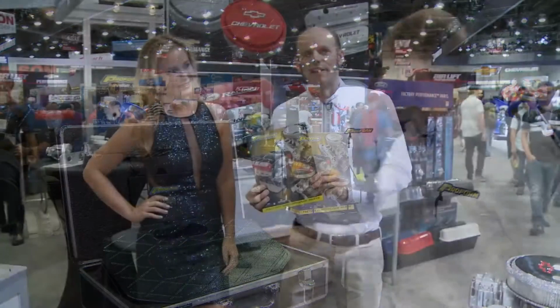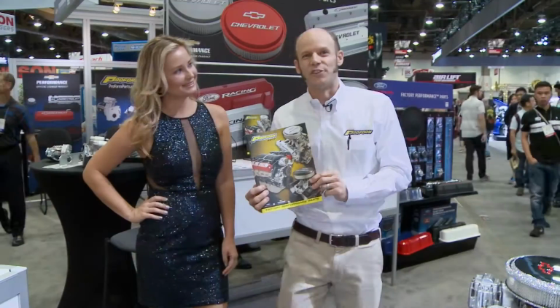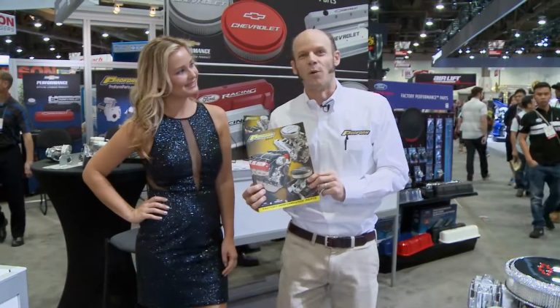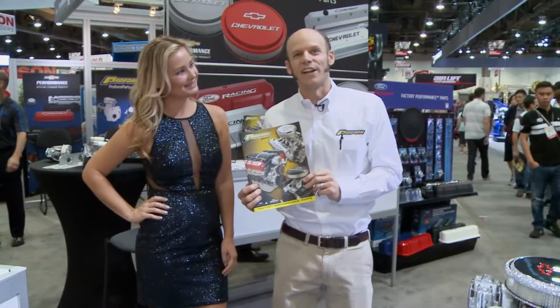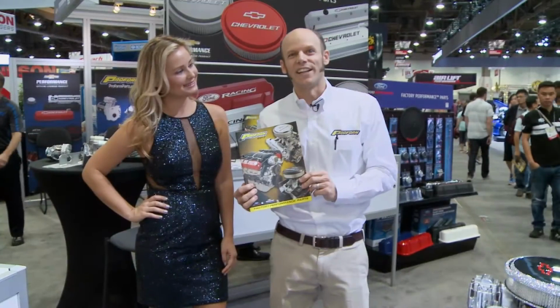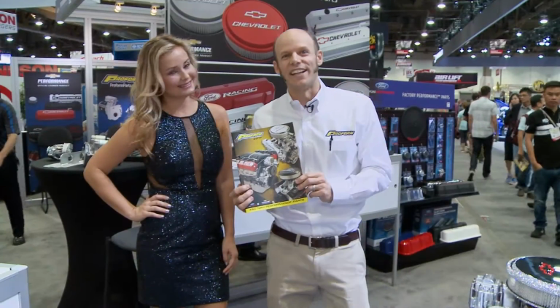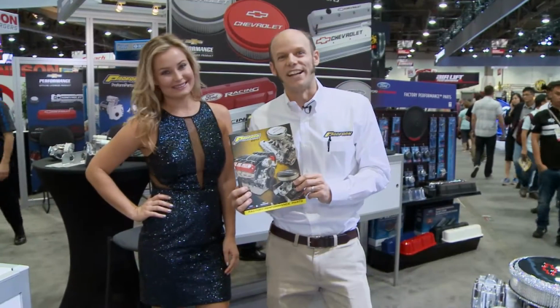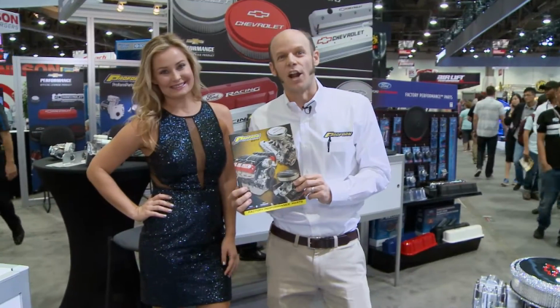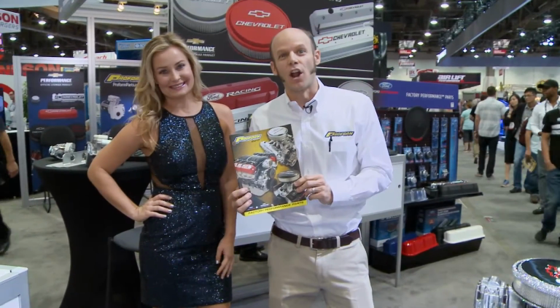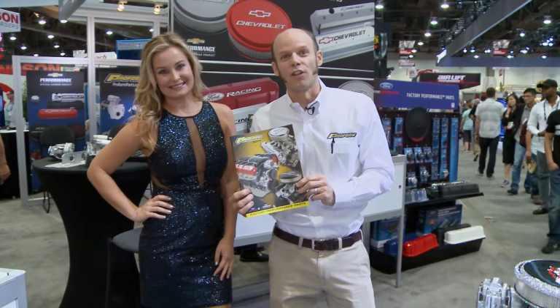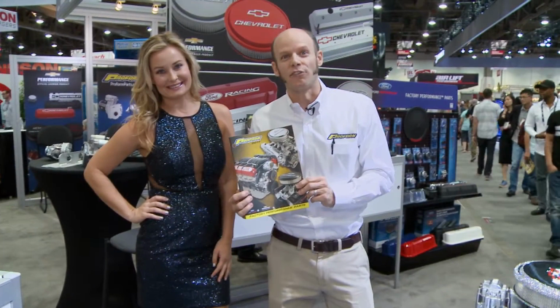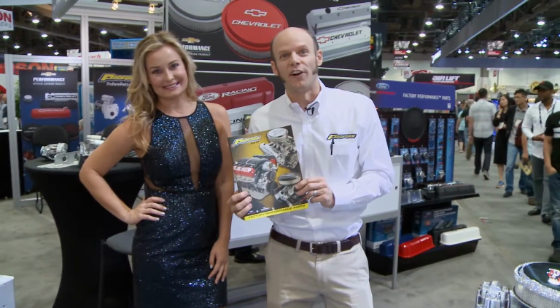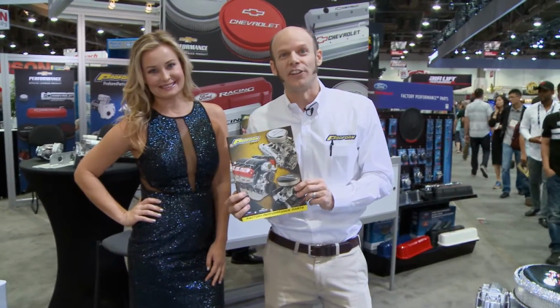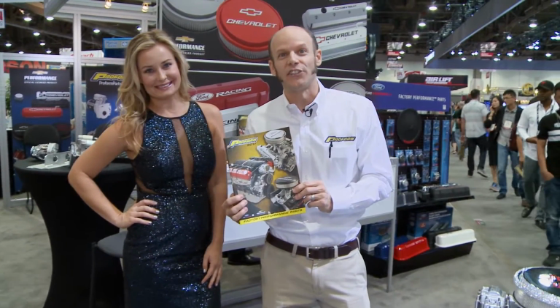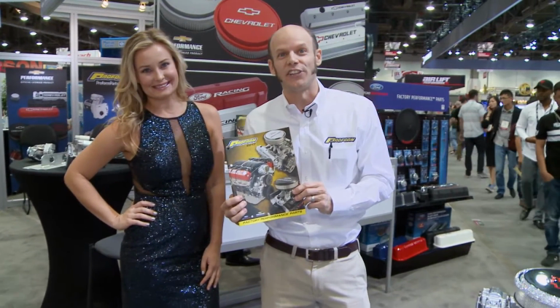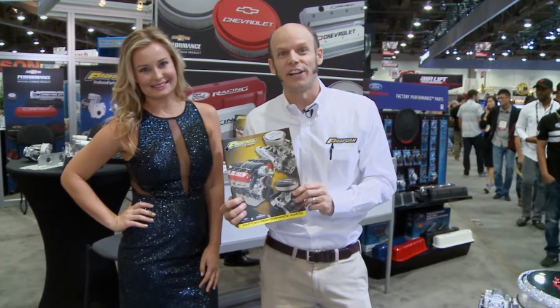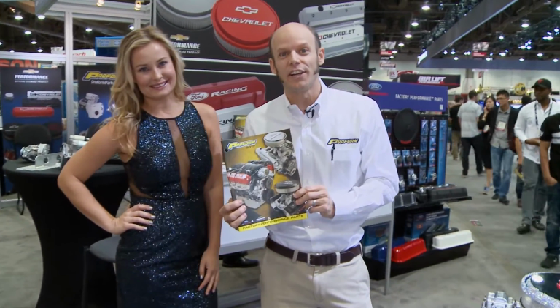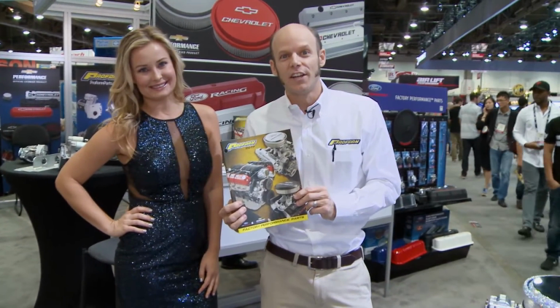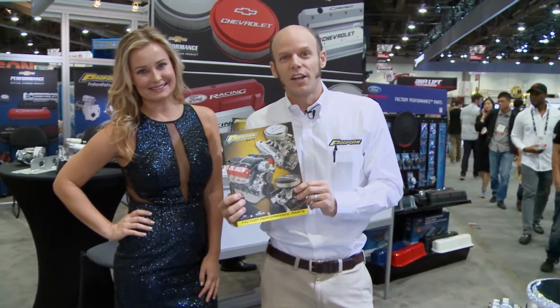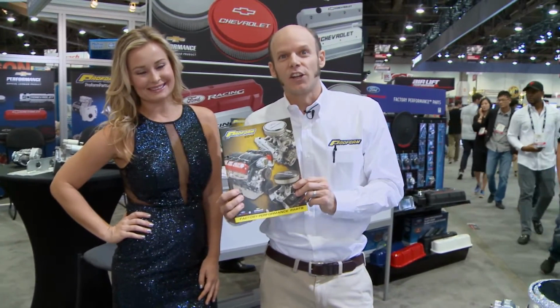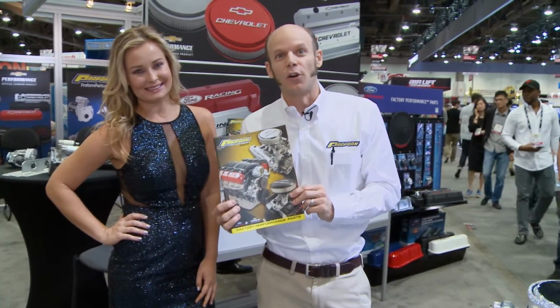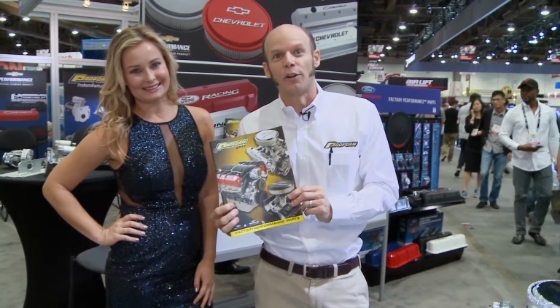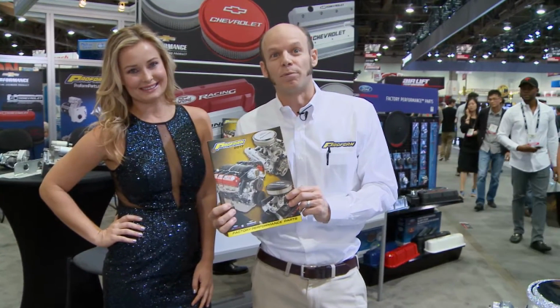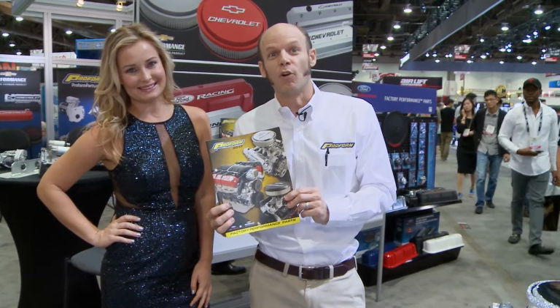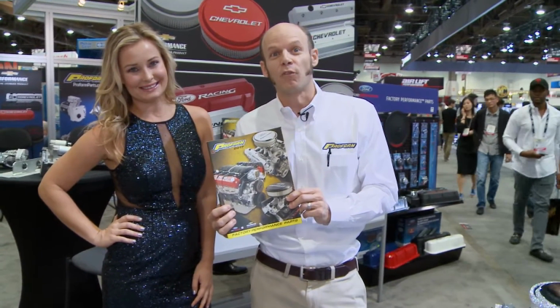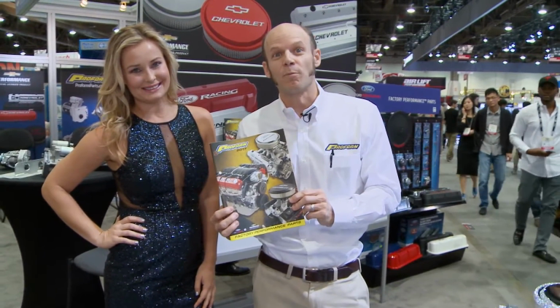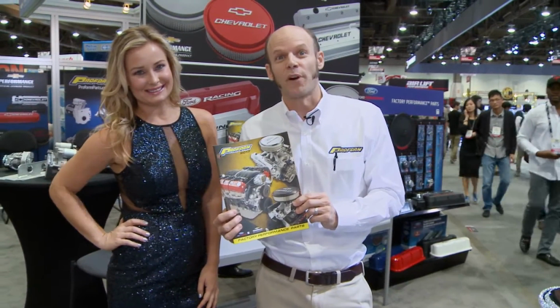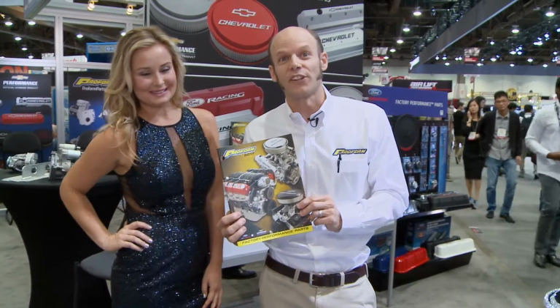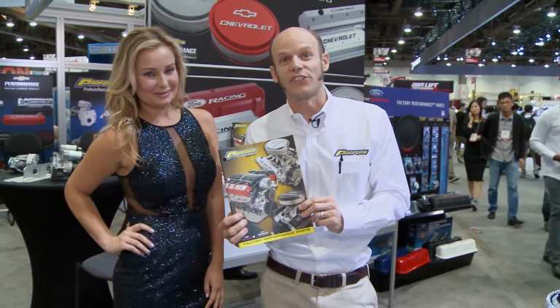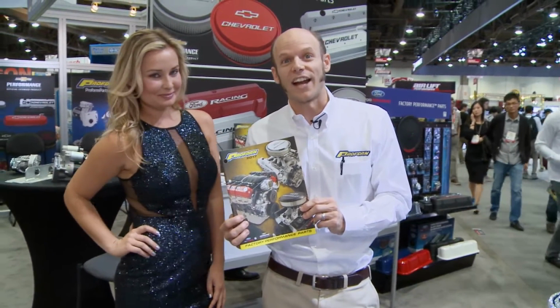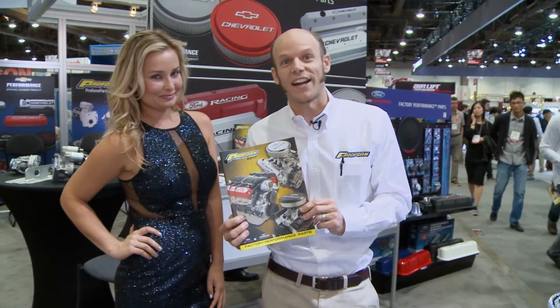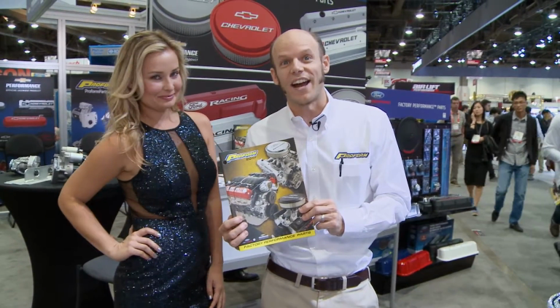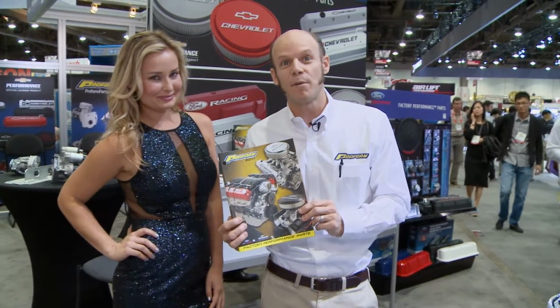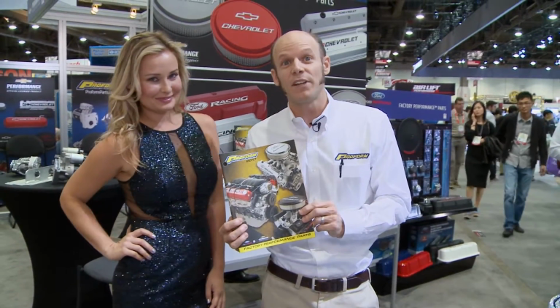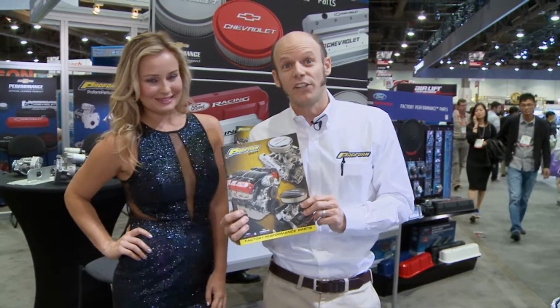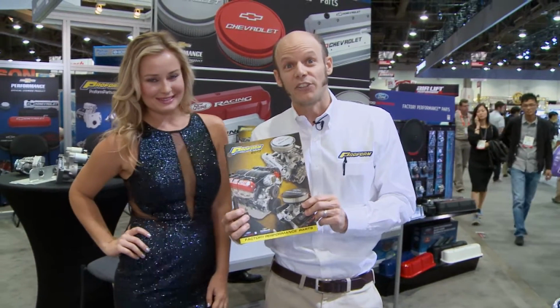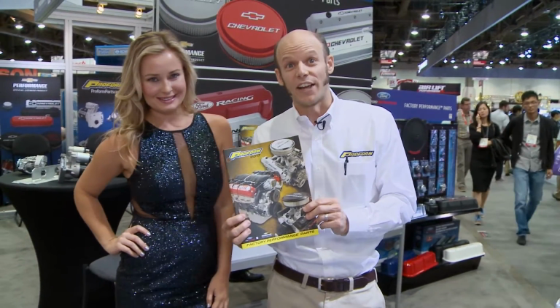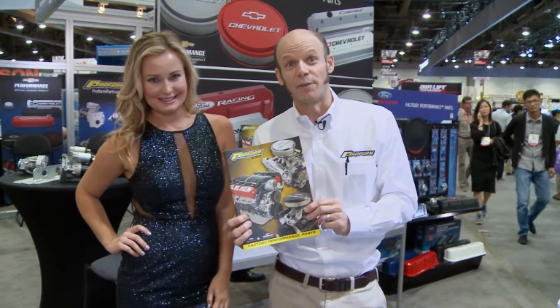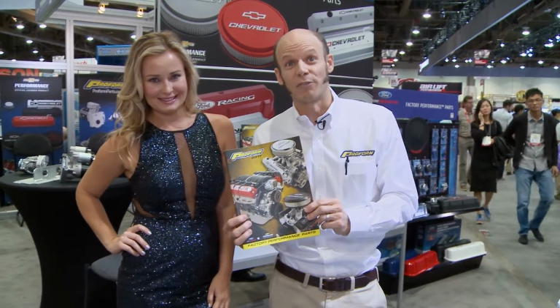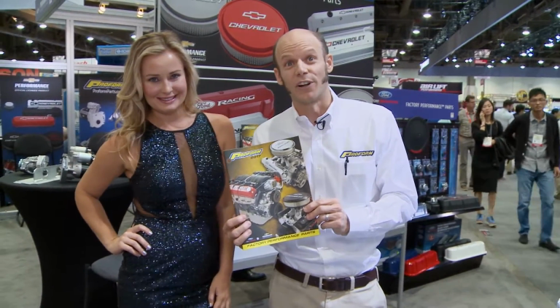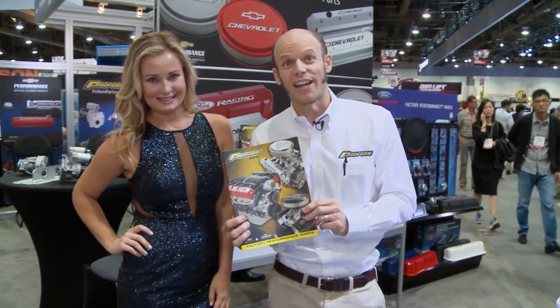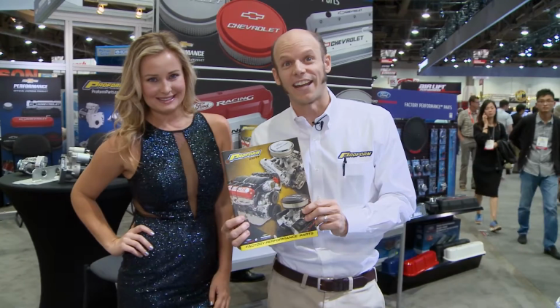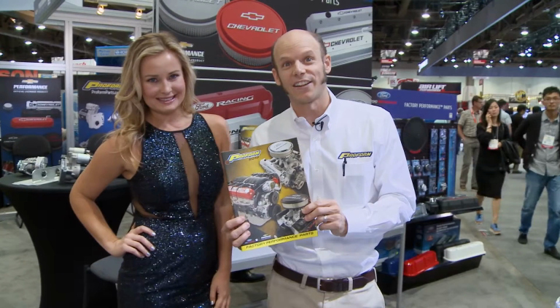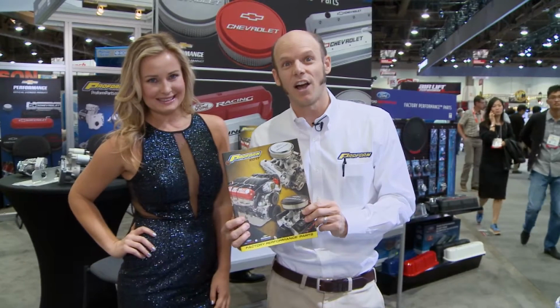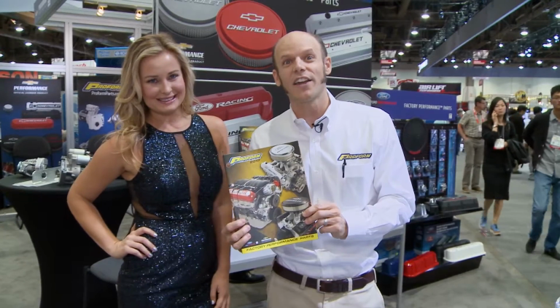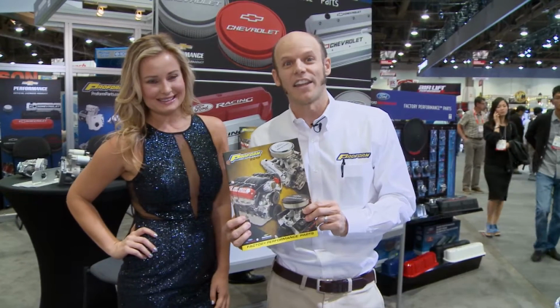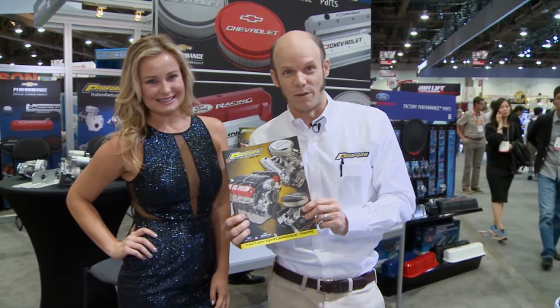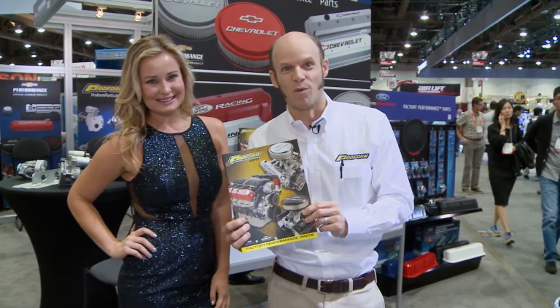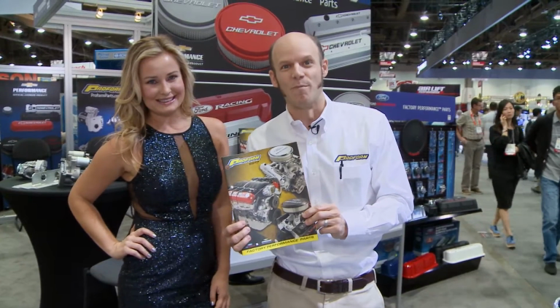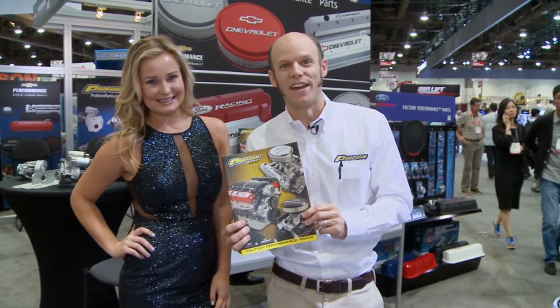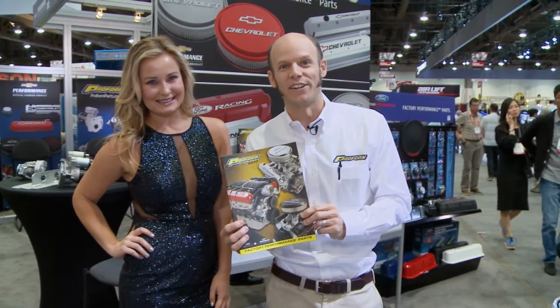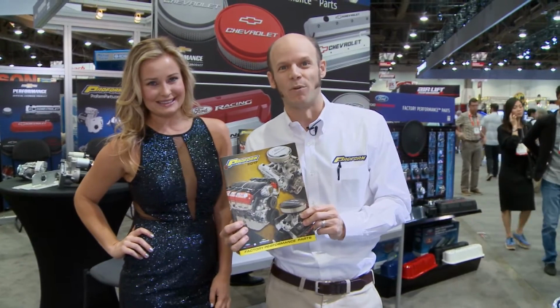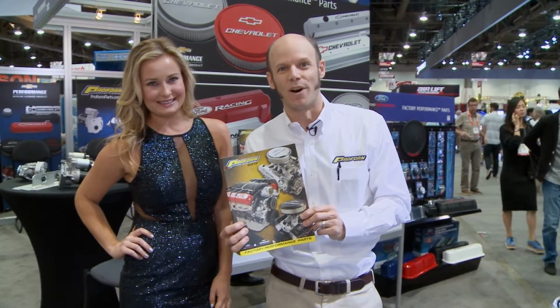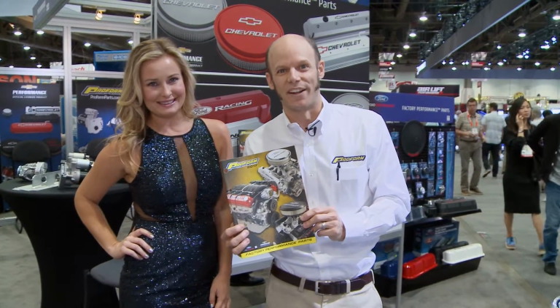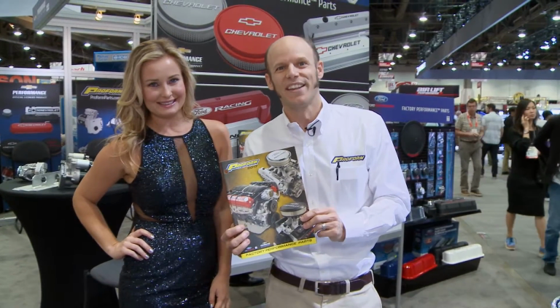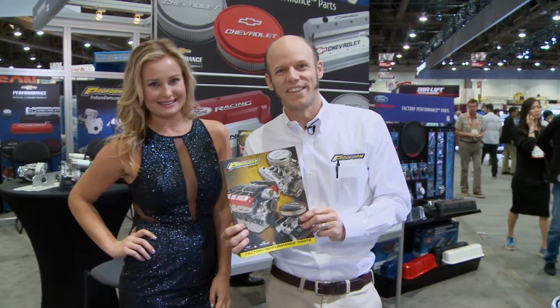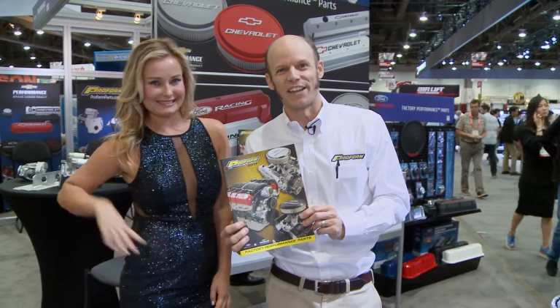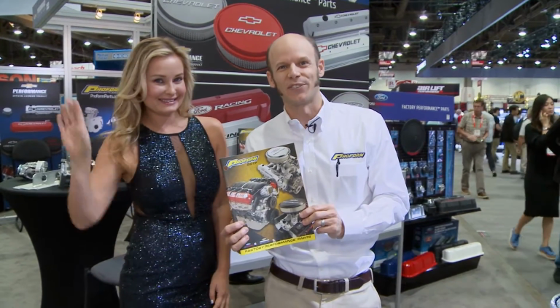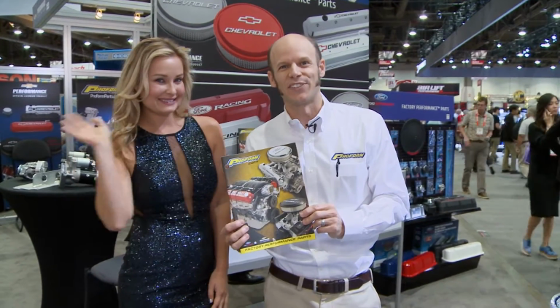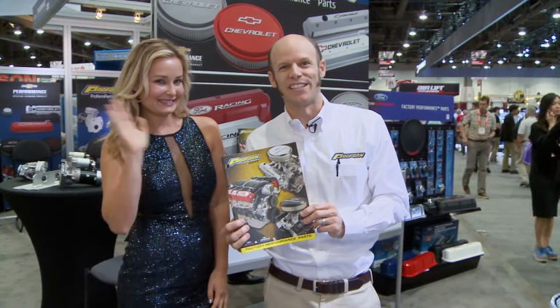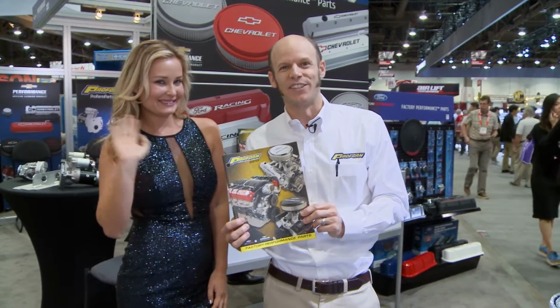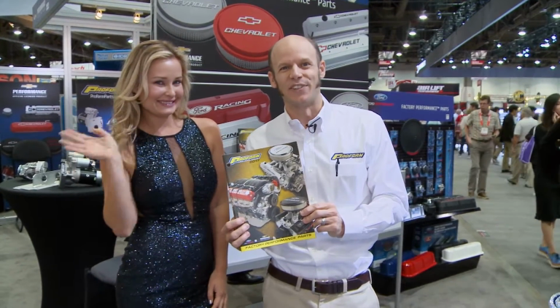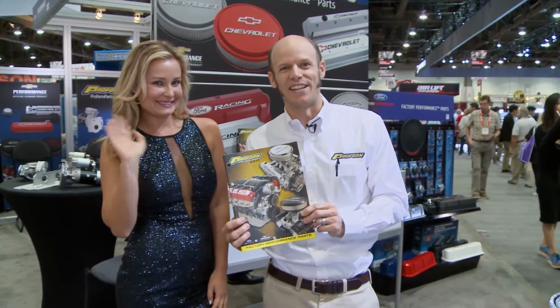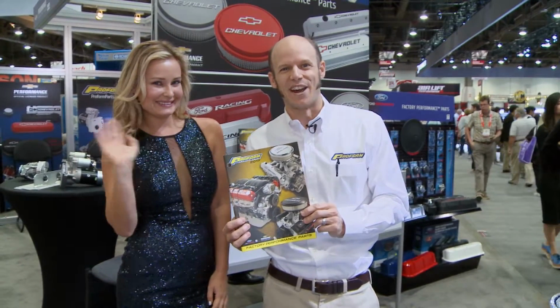If you want to get in on all the fun this year, go to proformparts.com, sign up for our catalog and we'll mail you one. Thanks for watching the video.